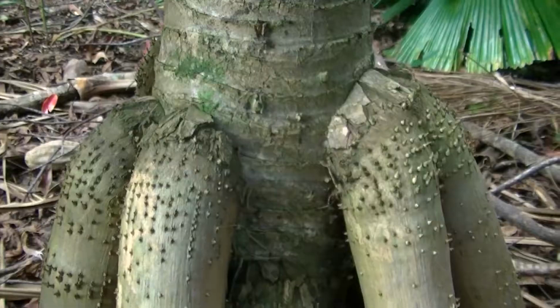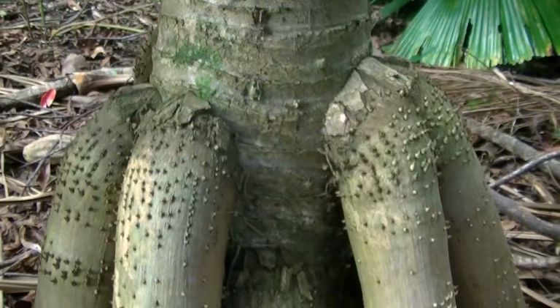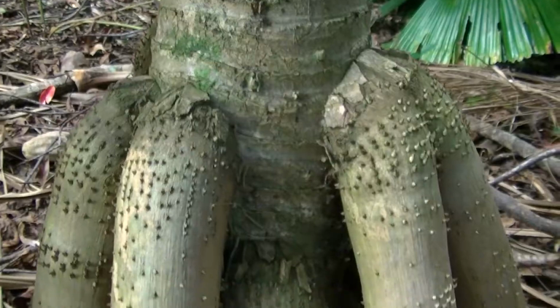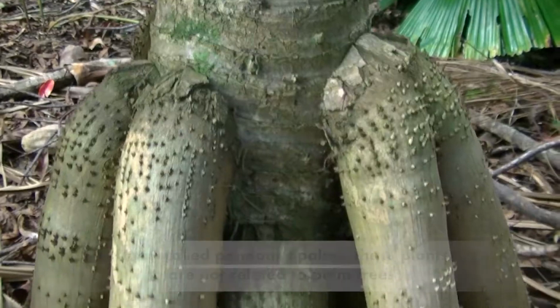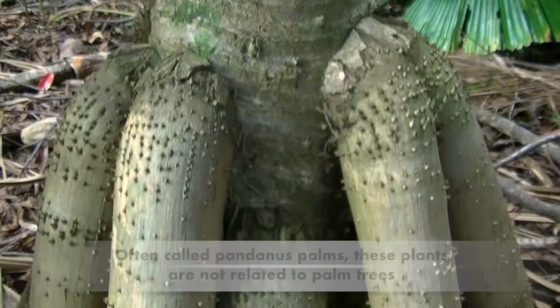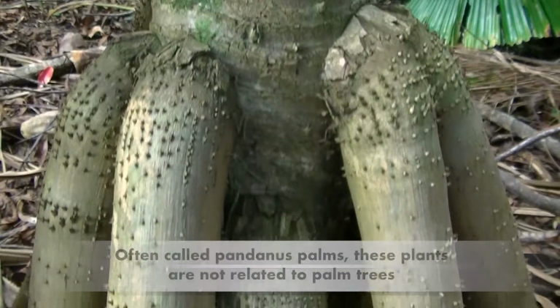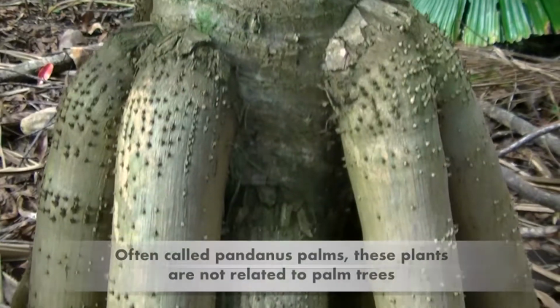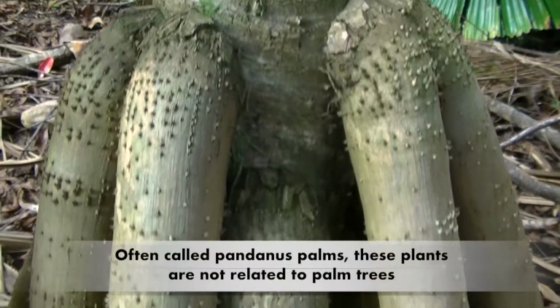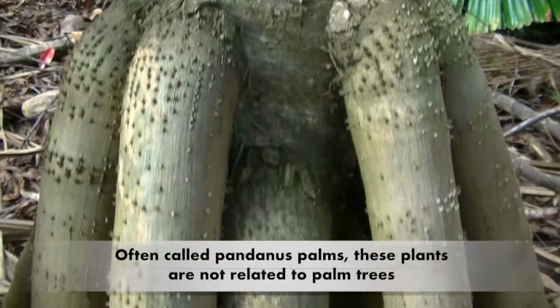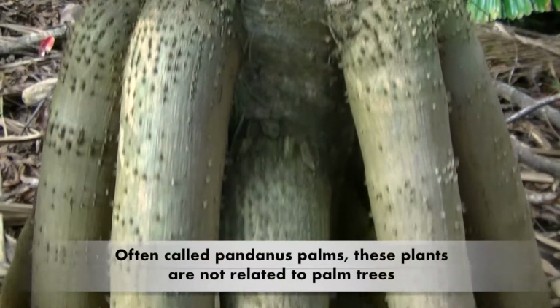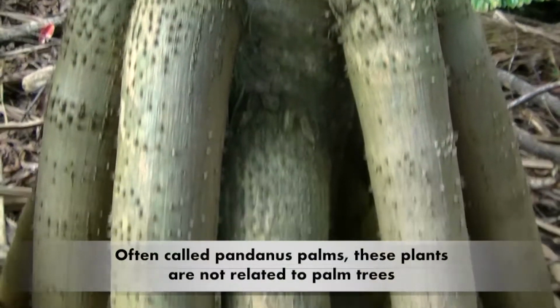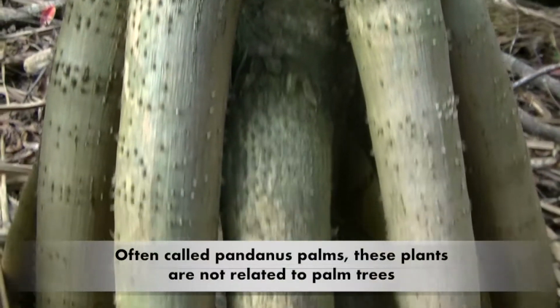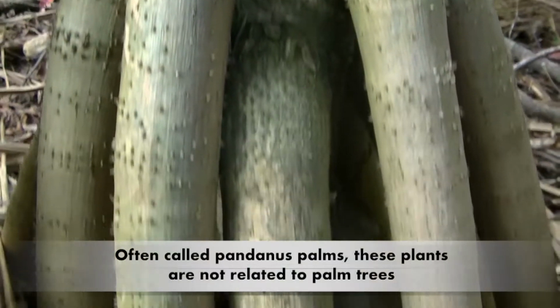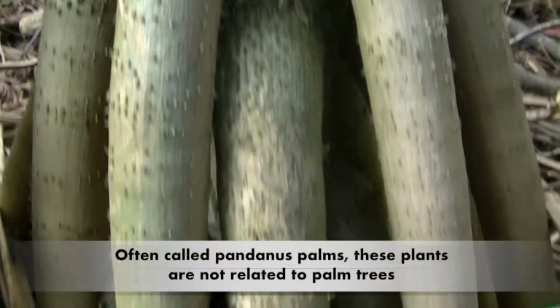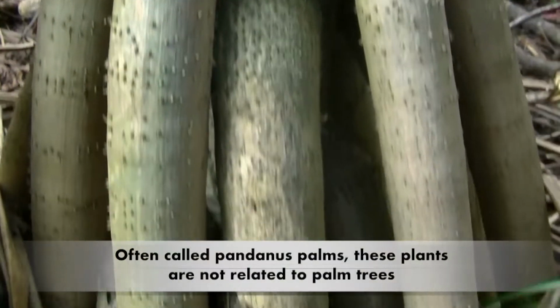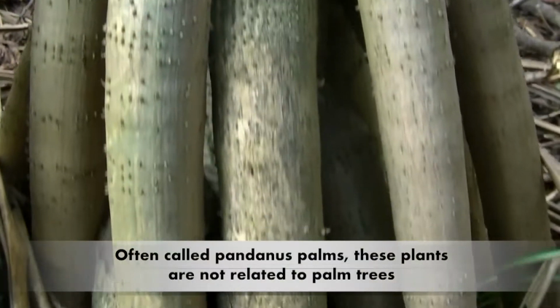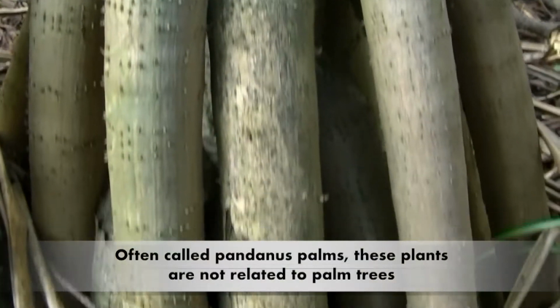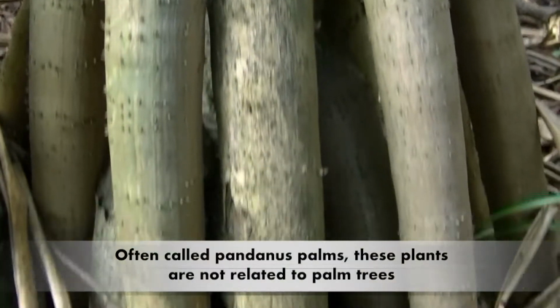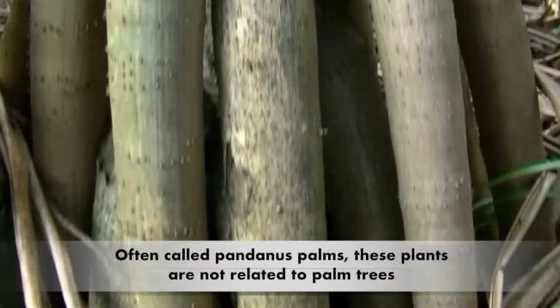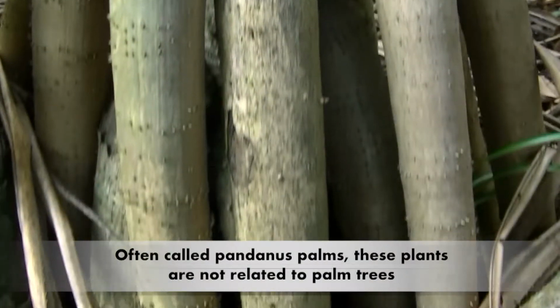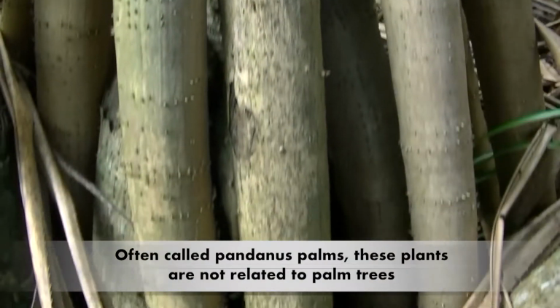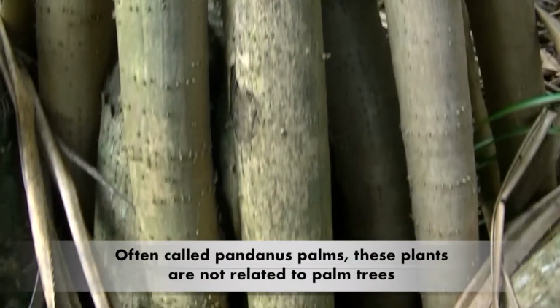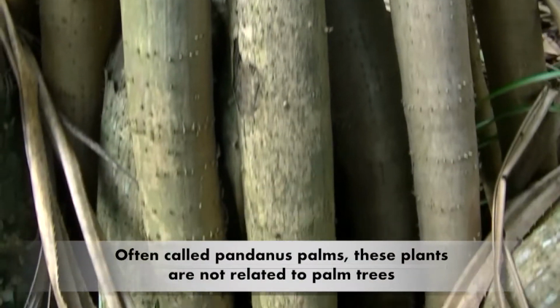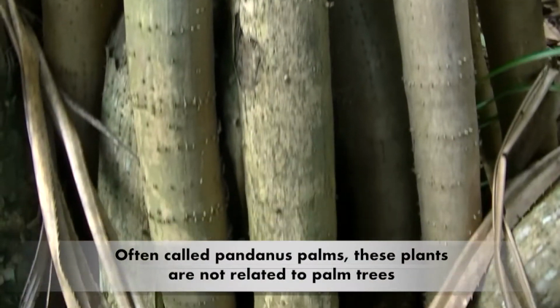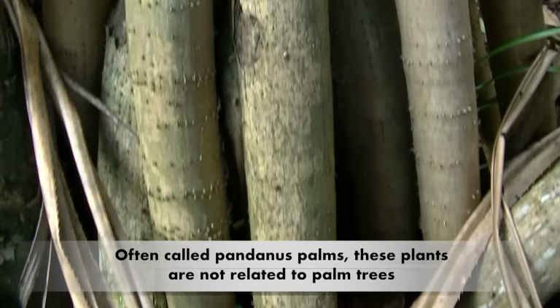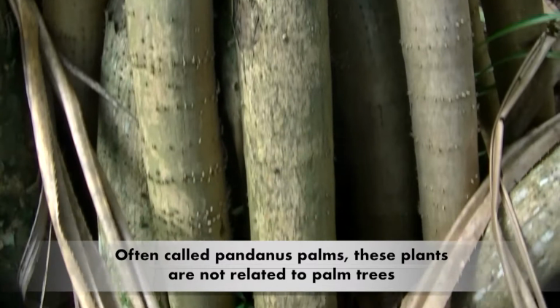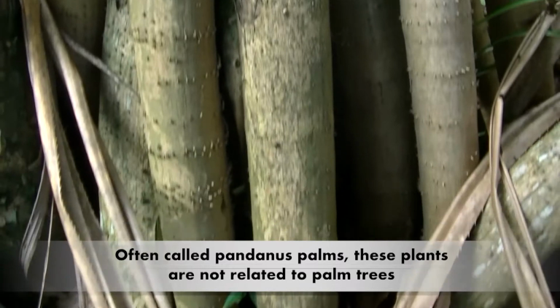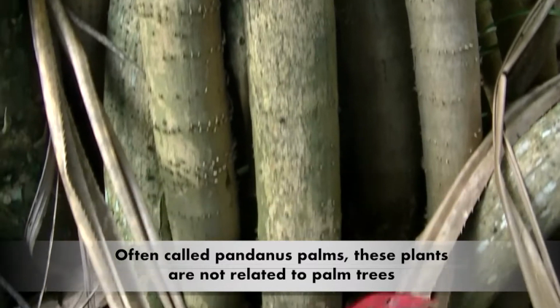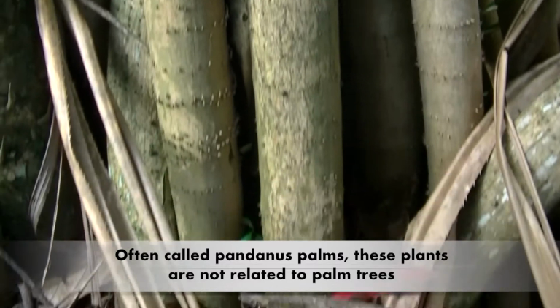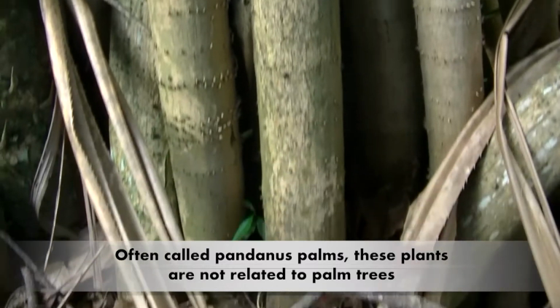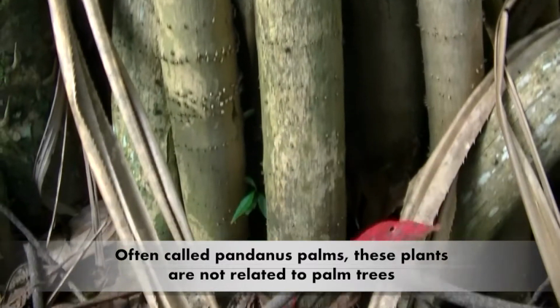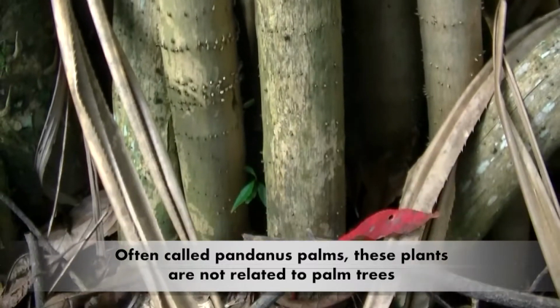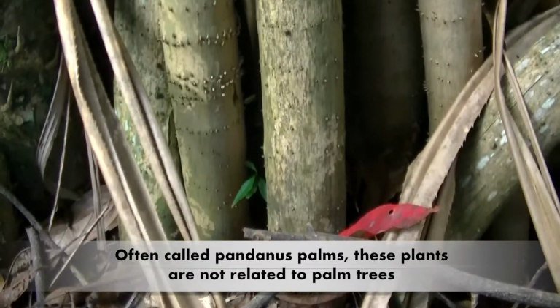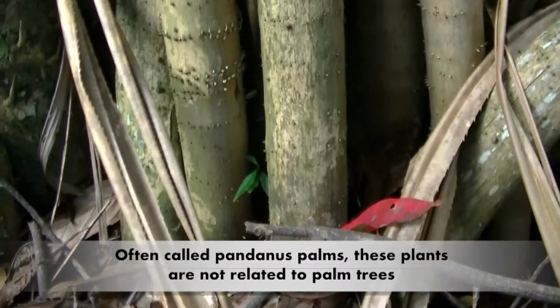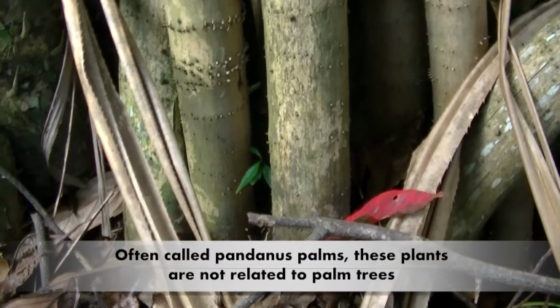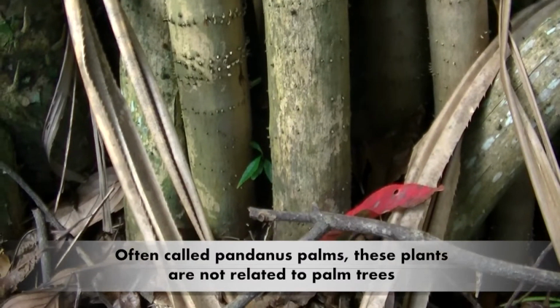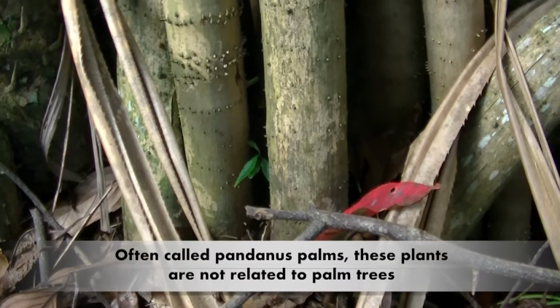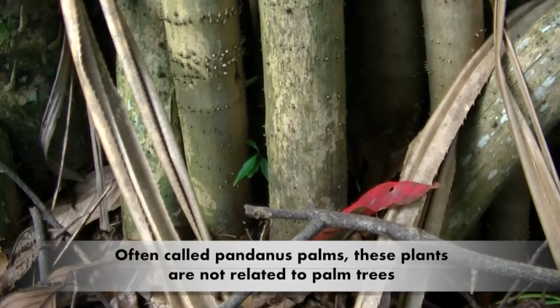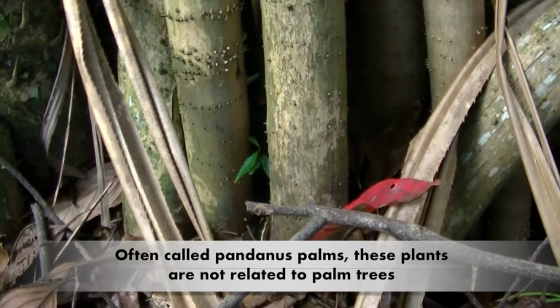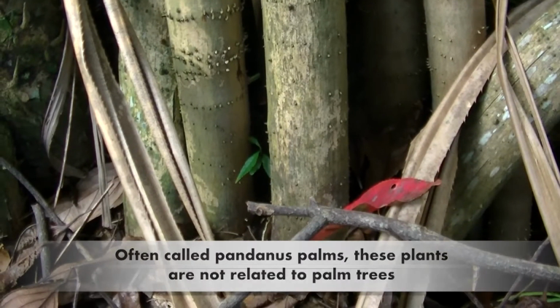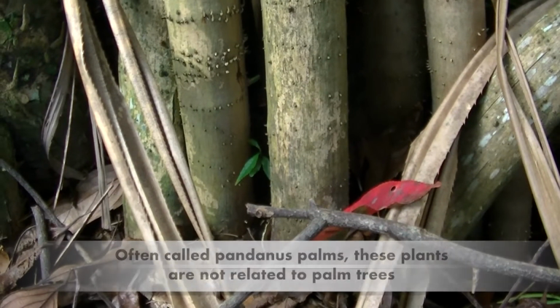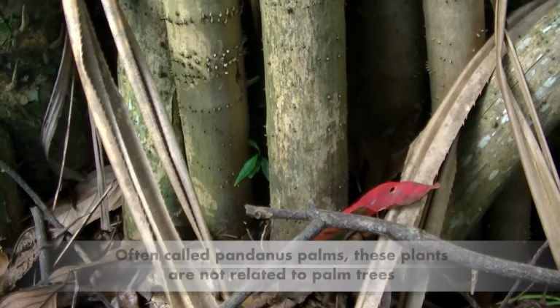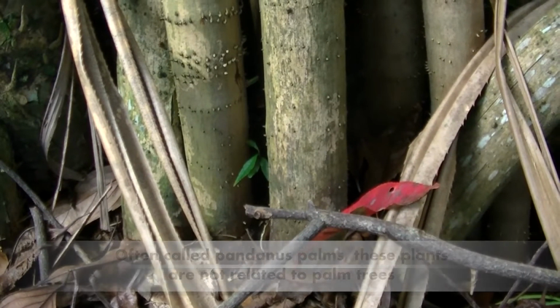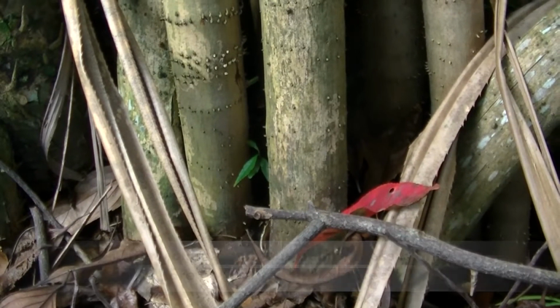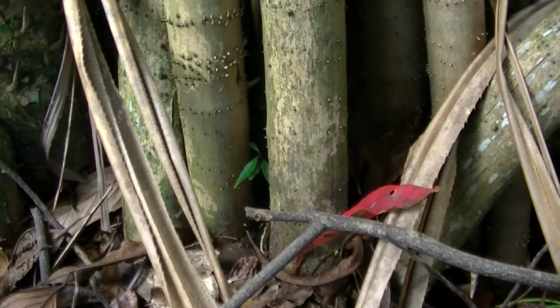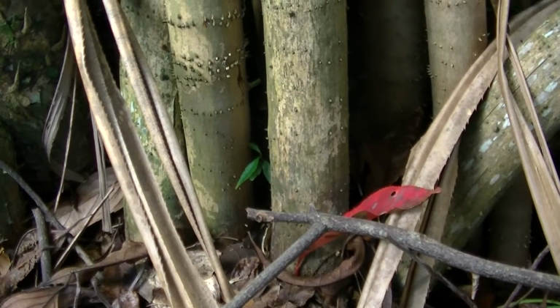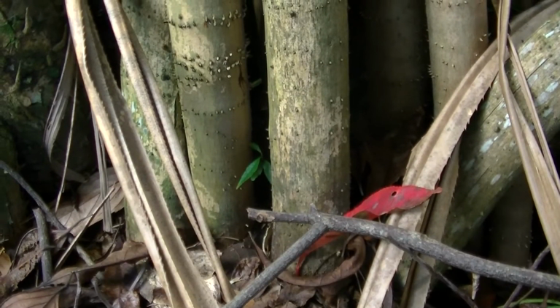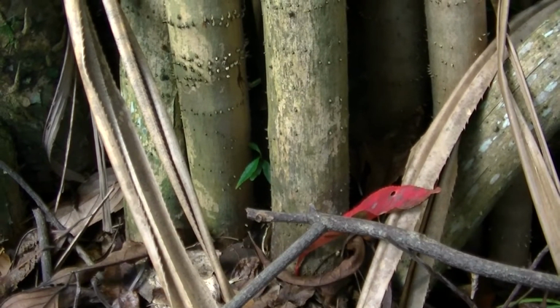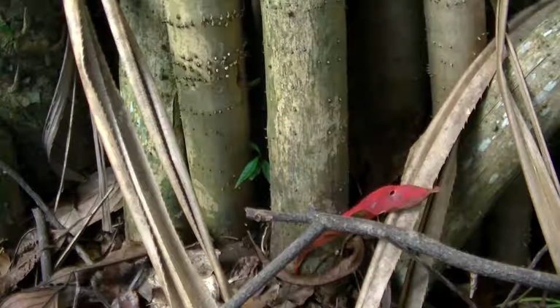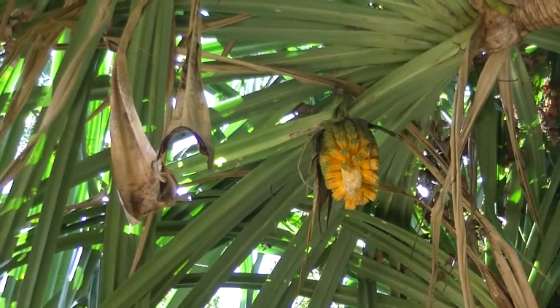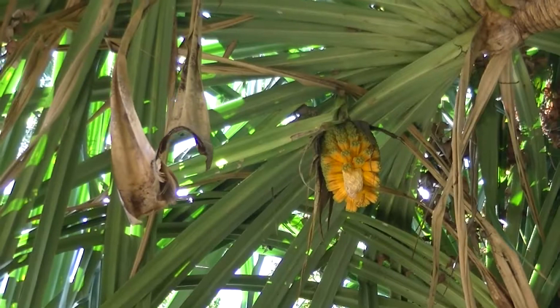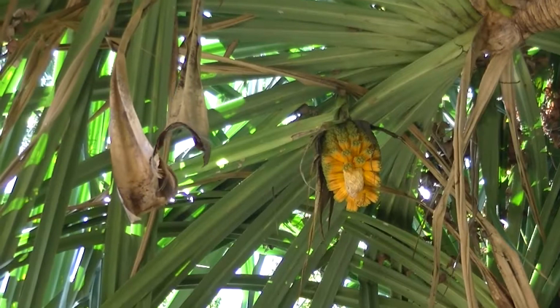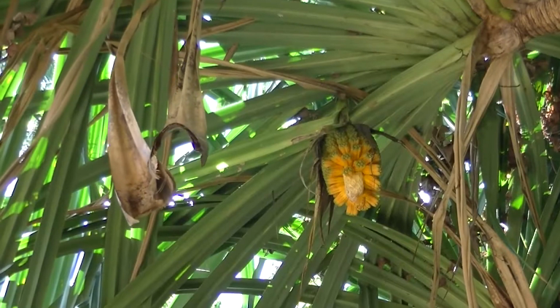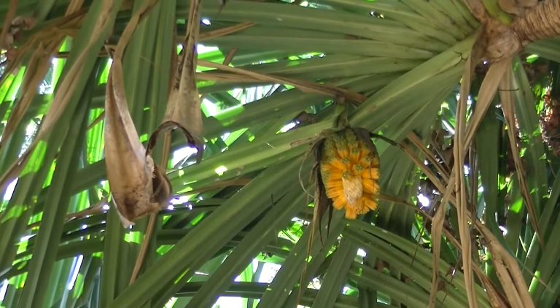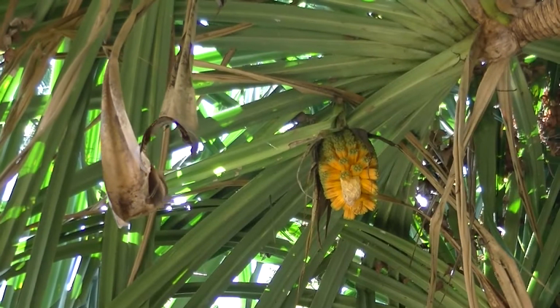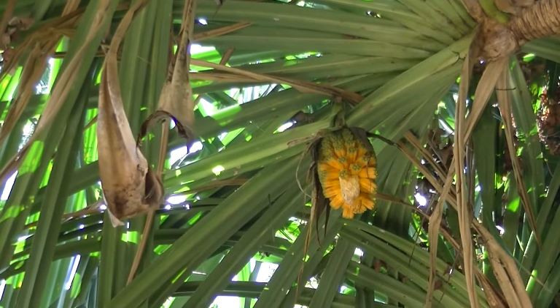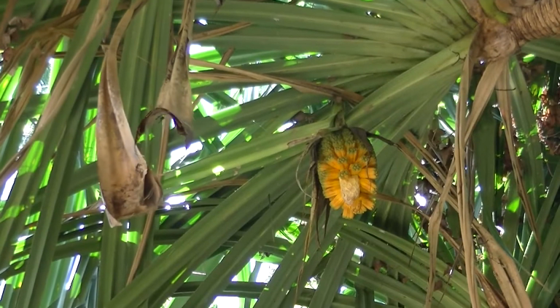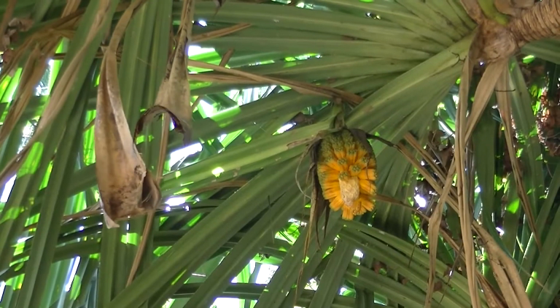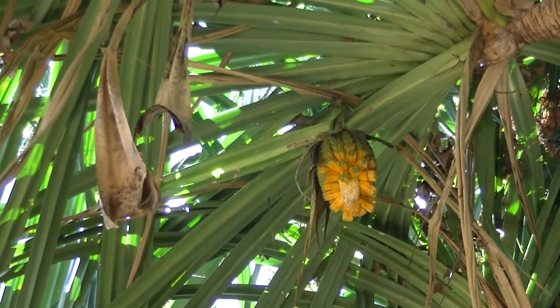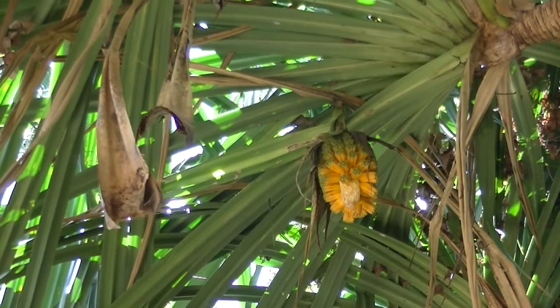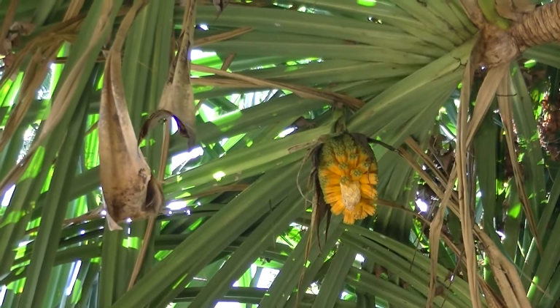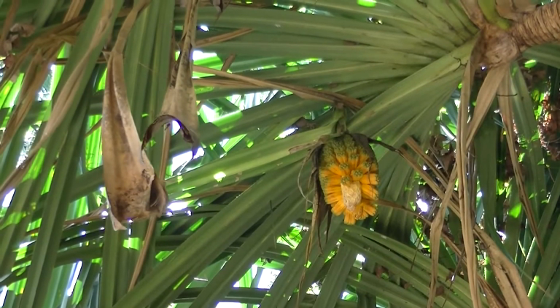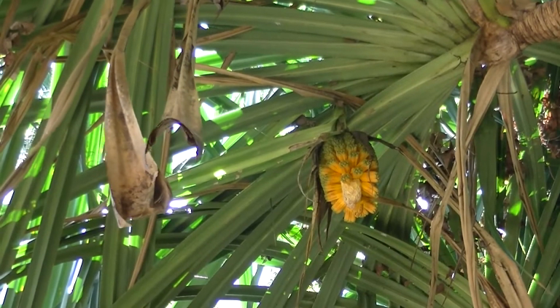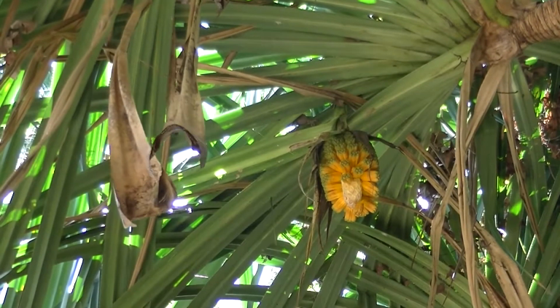They commonly have many thick stilt roots near the base, which provide support as the tree grows top-heavy with leaves, fruit and branches.